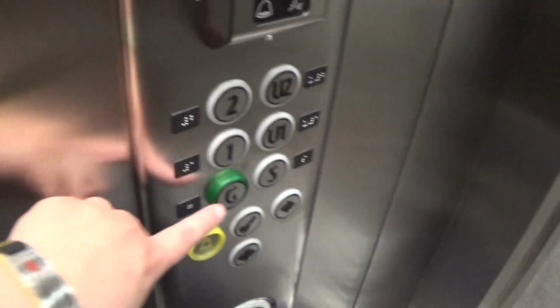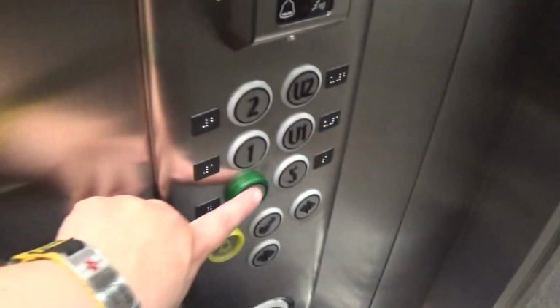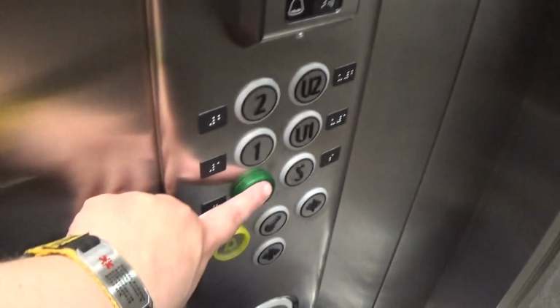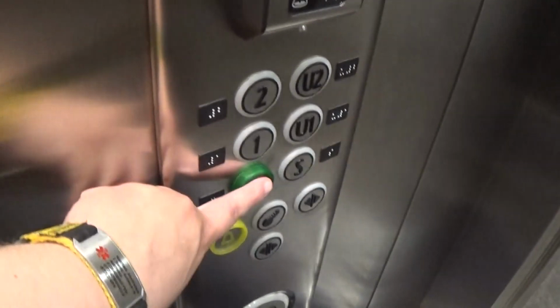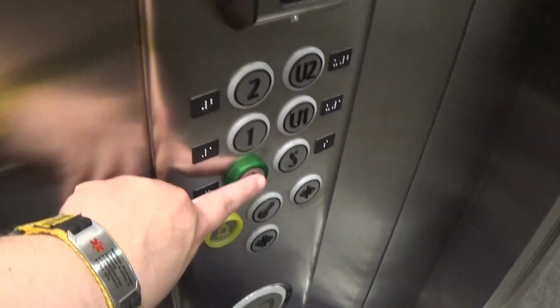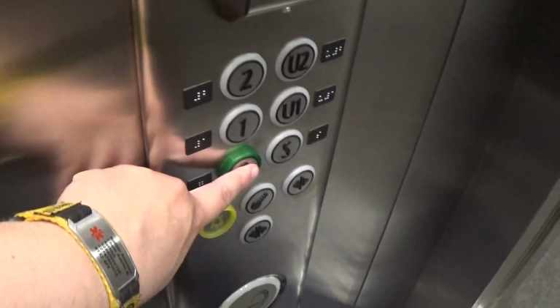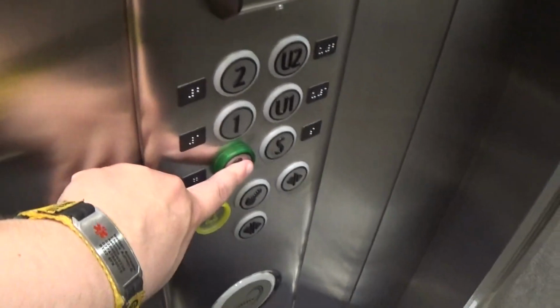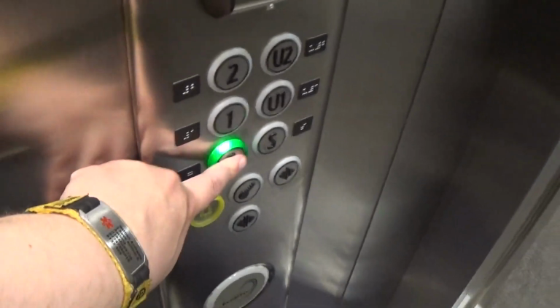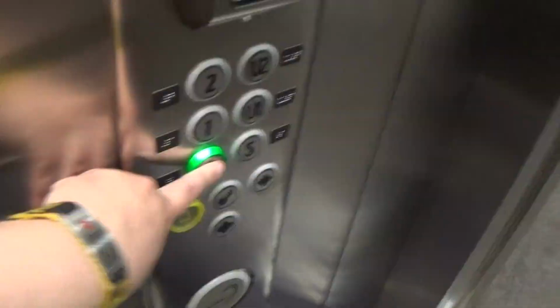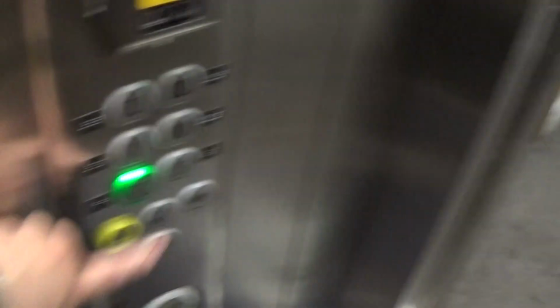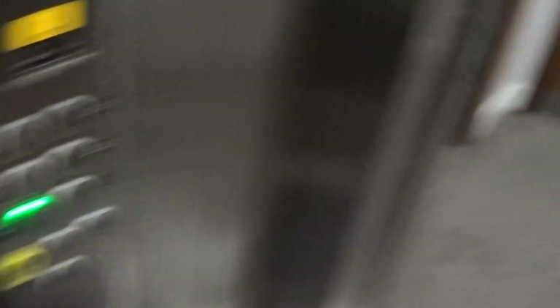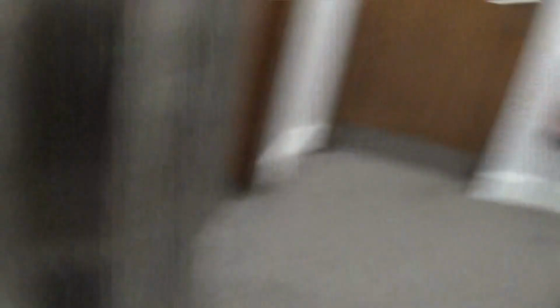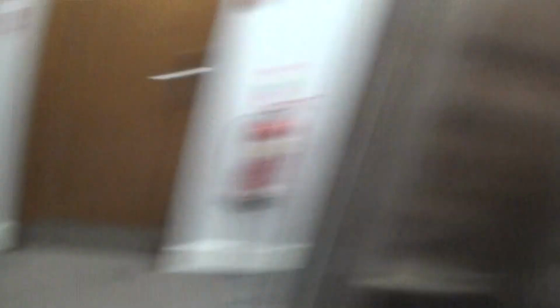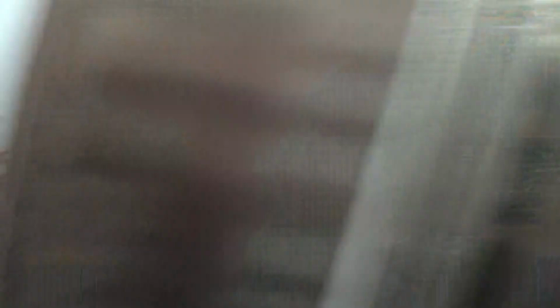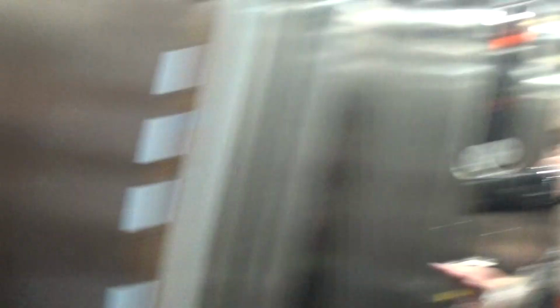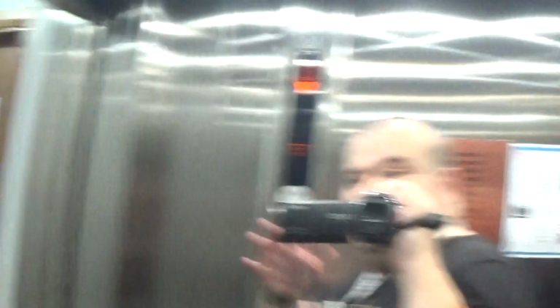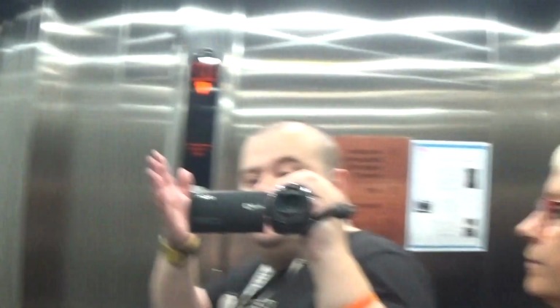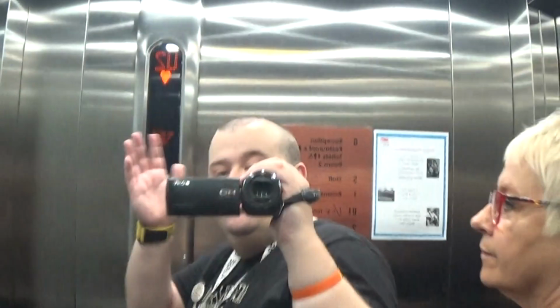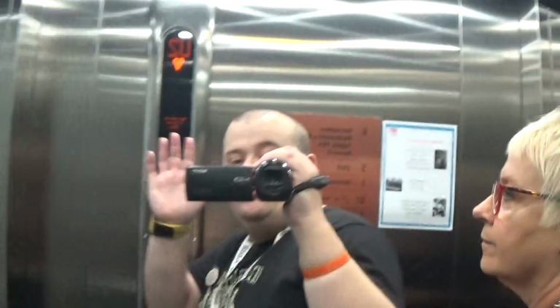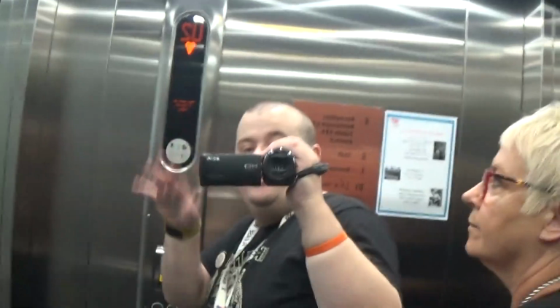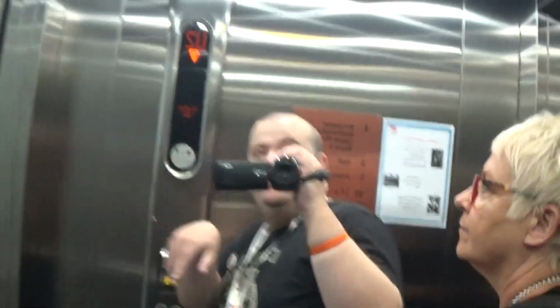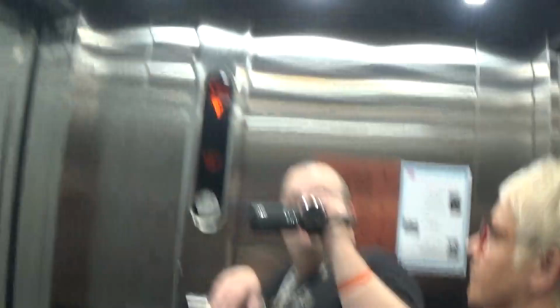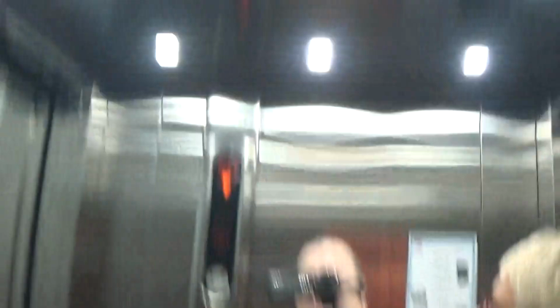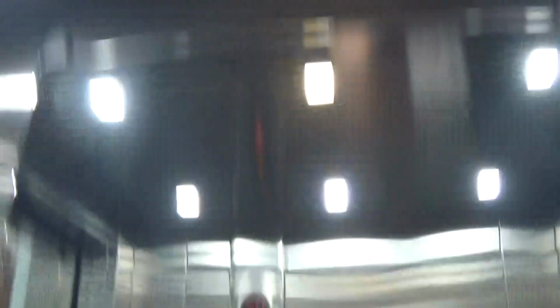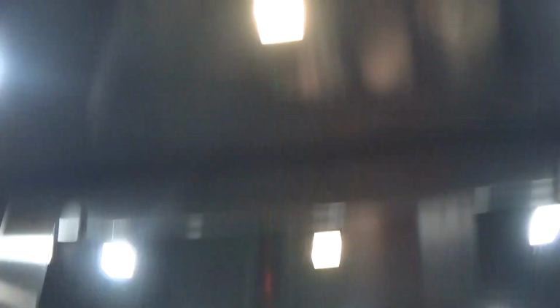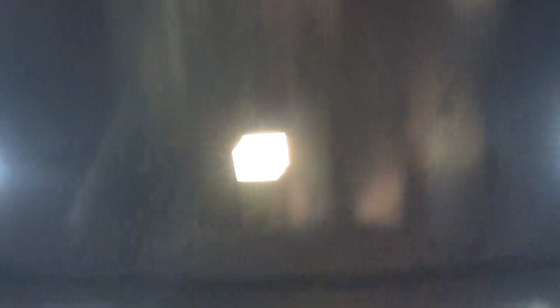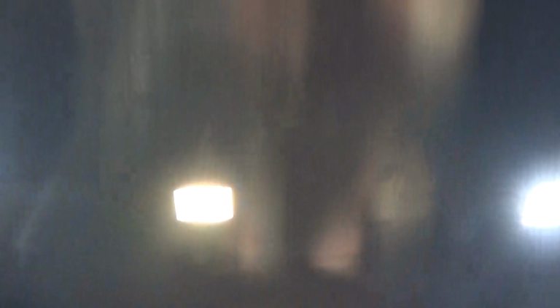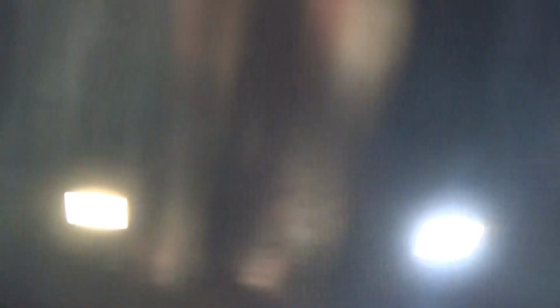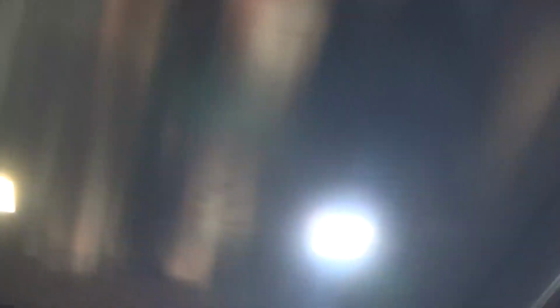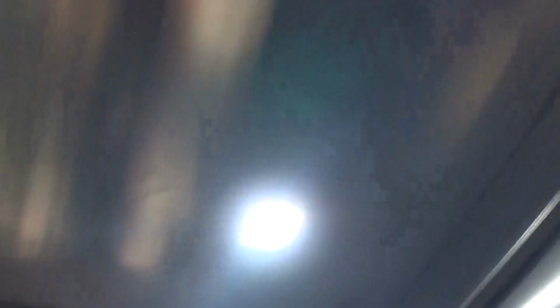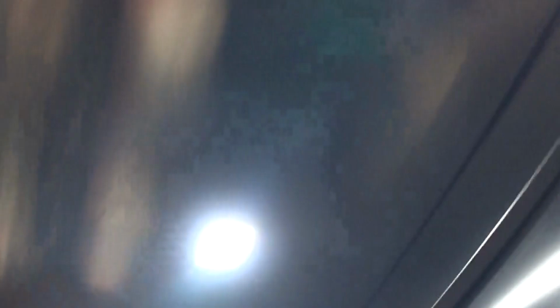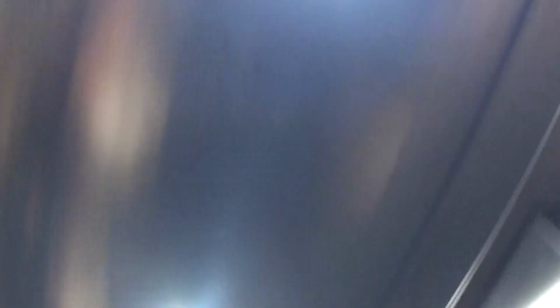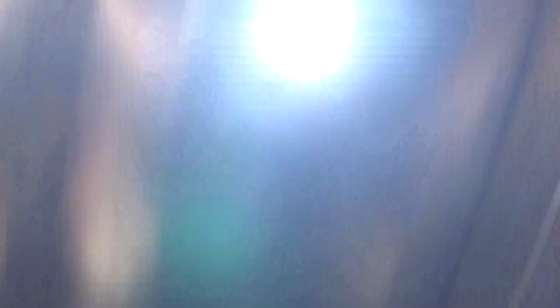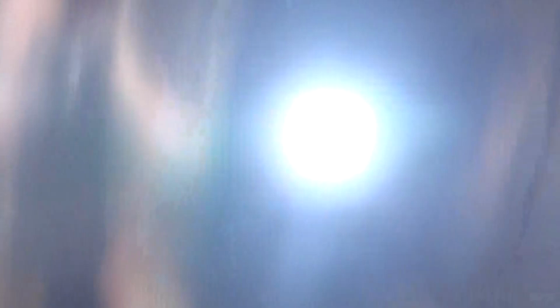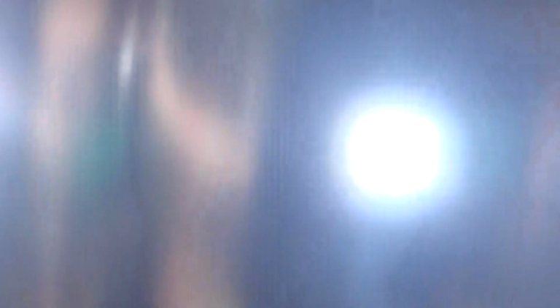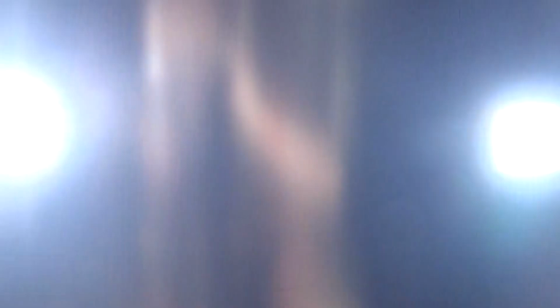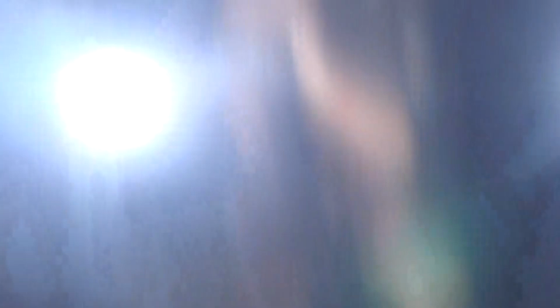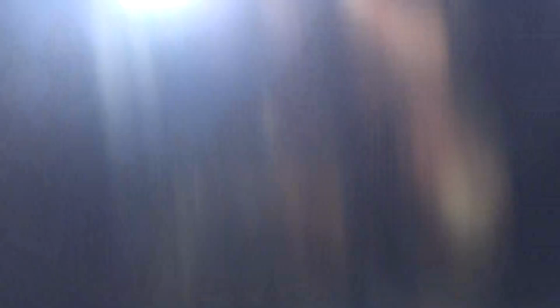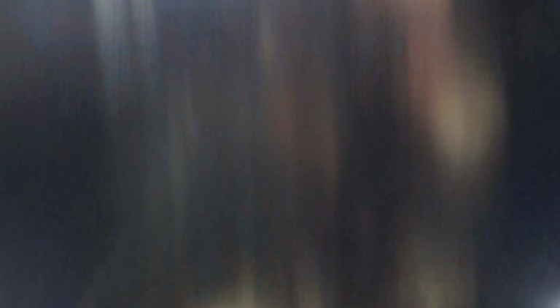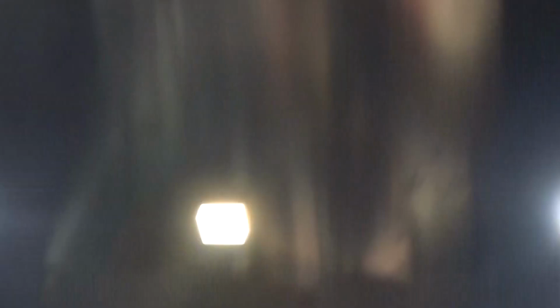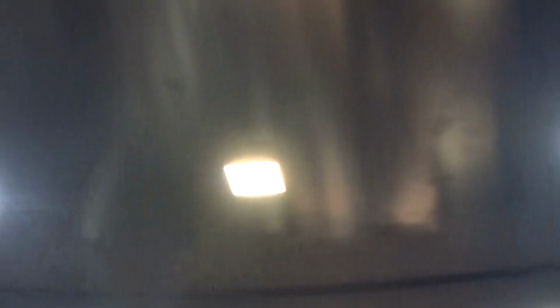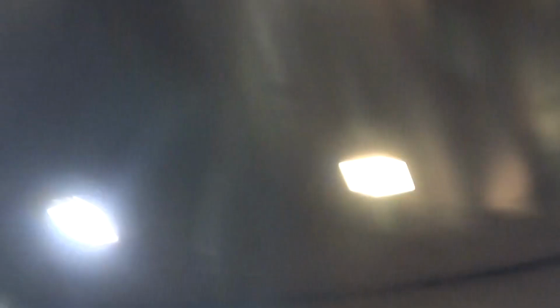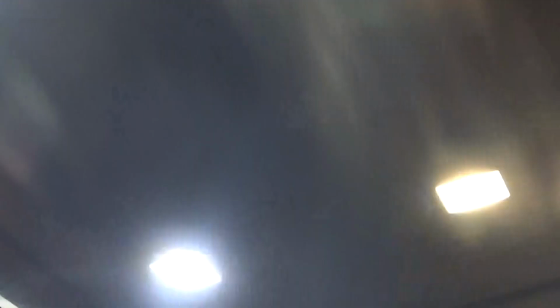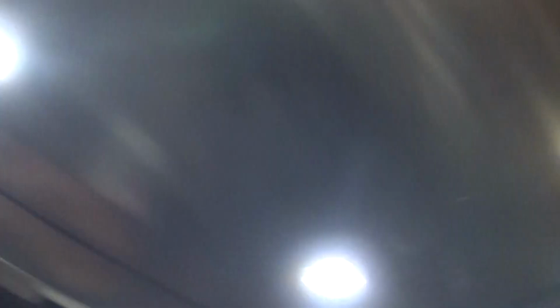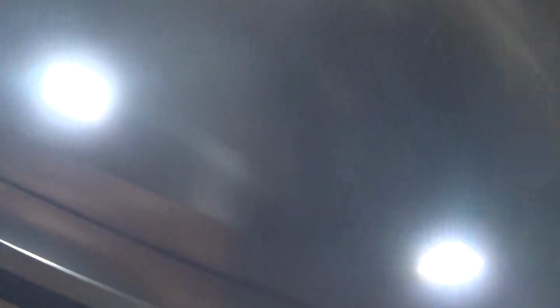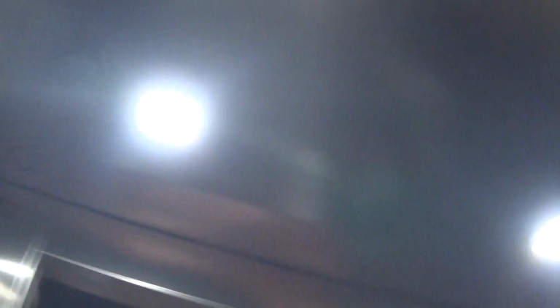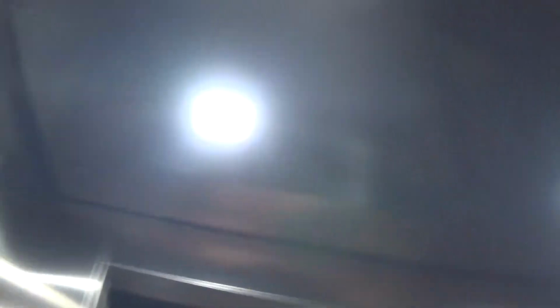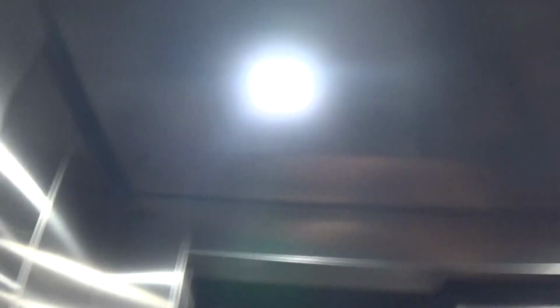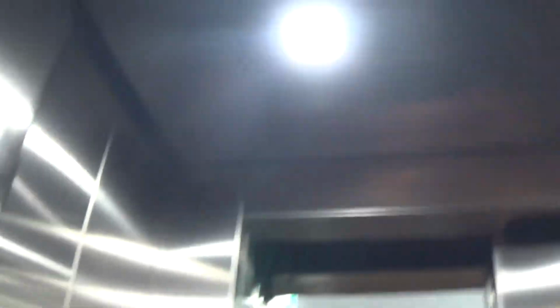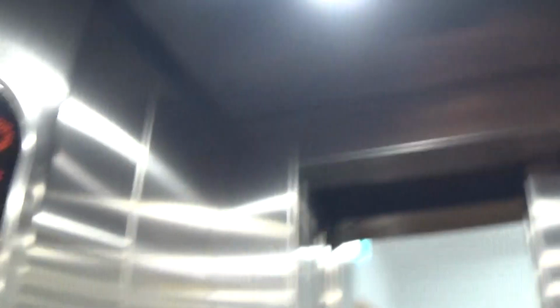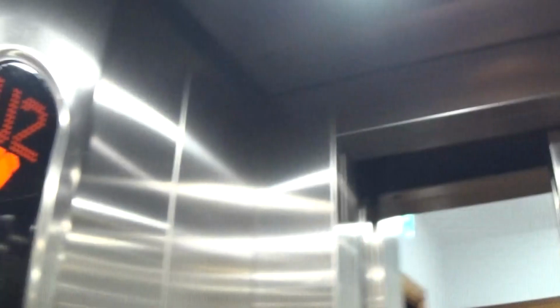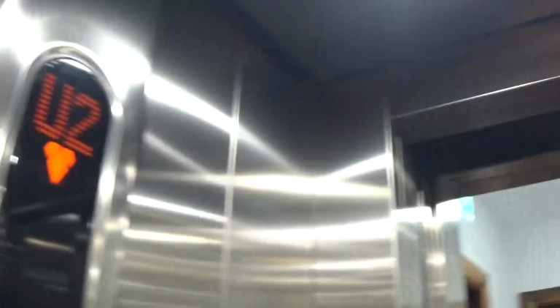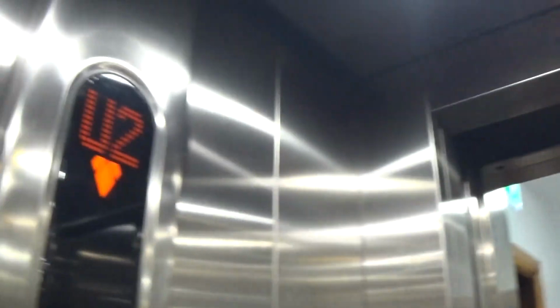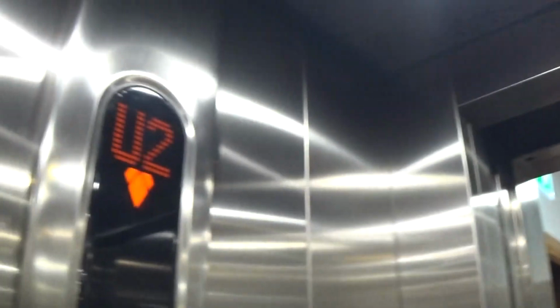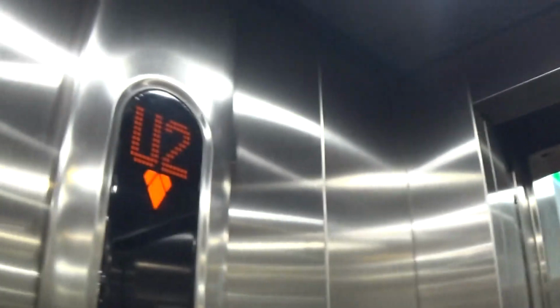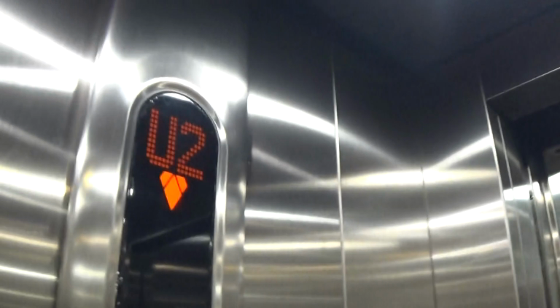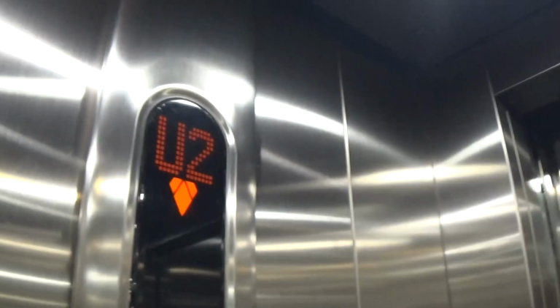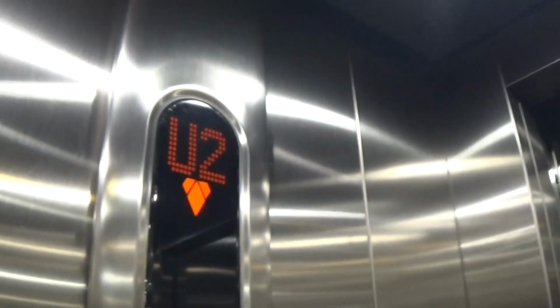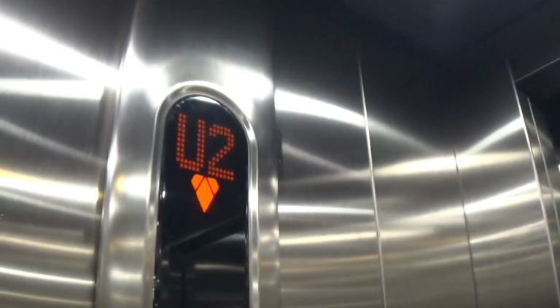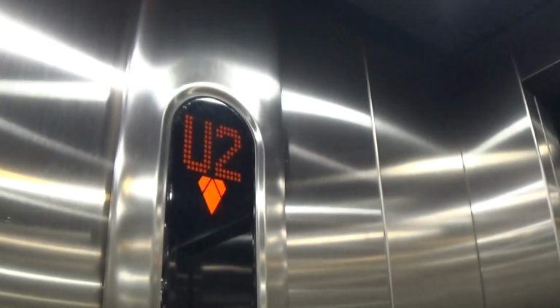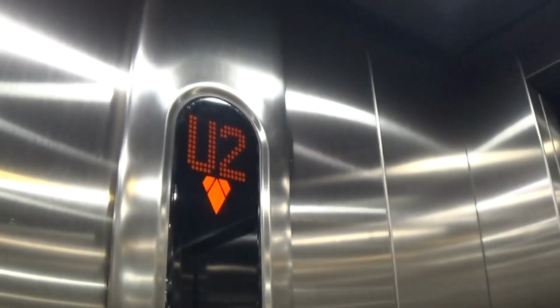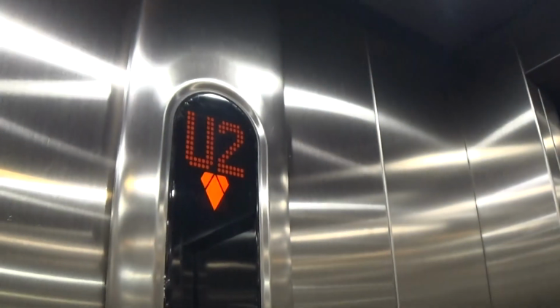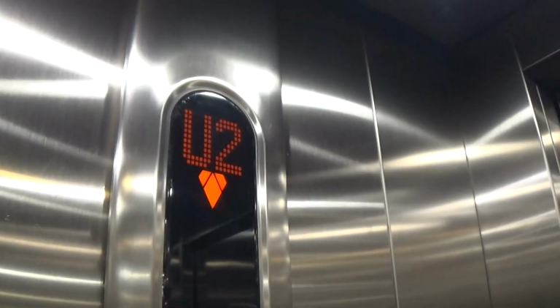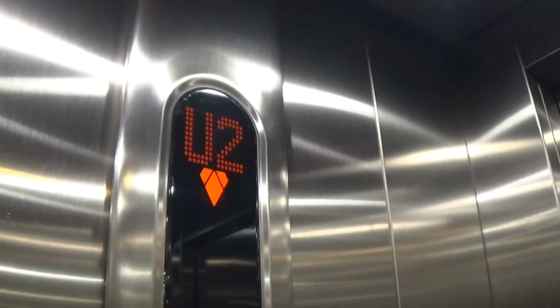Back to G. It's got the LED light fixtures up in the ceiling, and it's got the indicator as well.